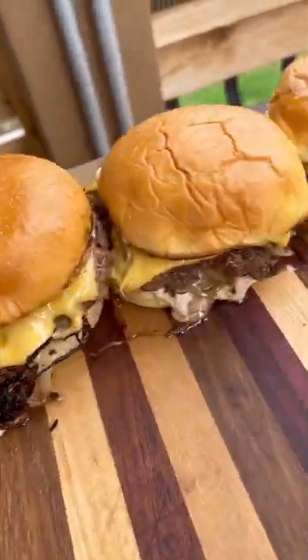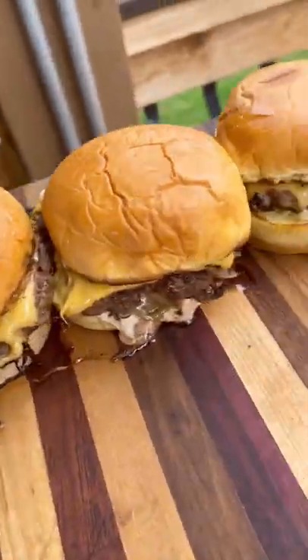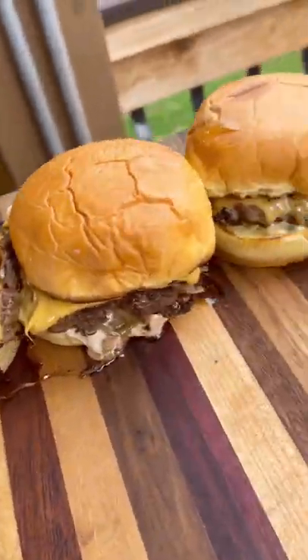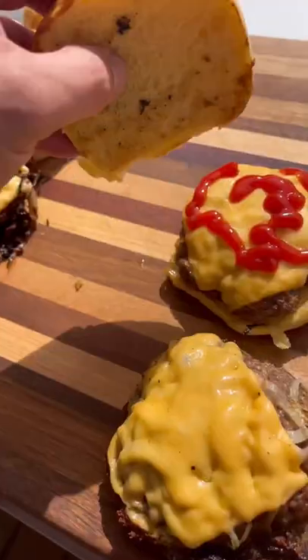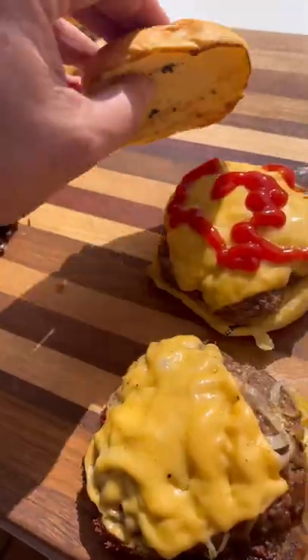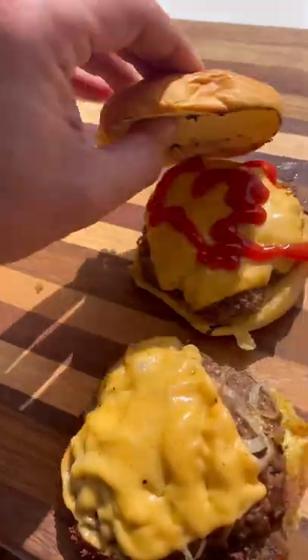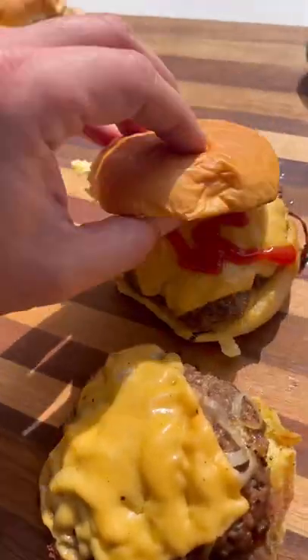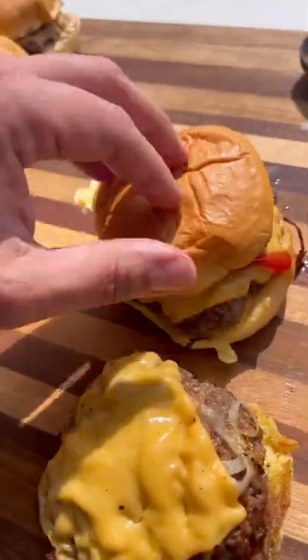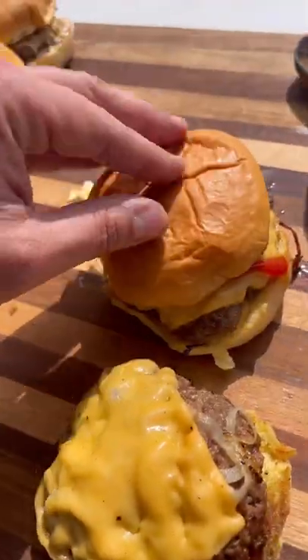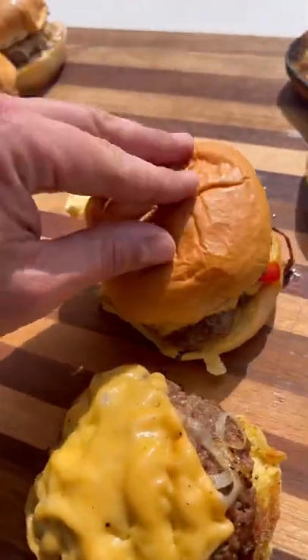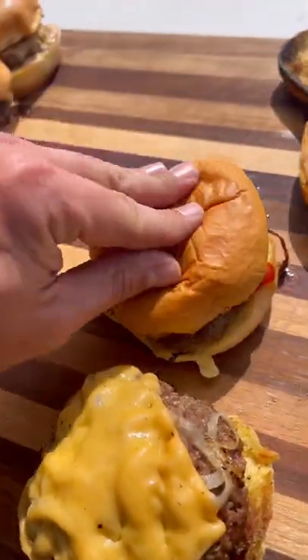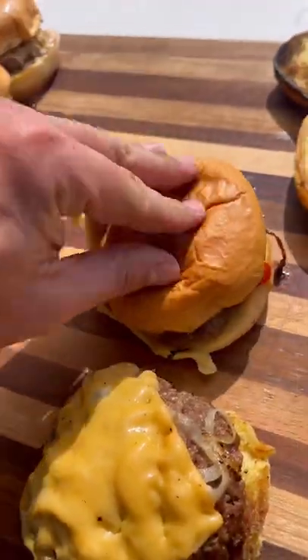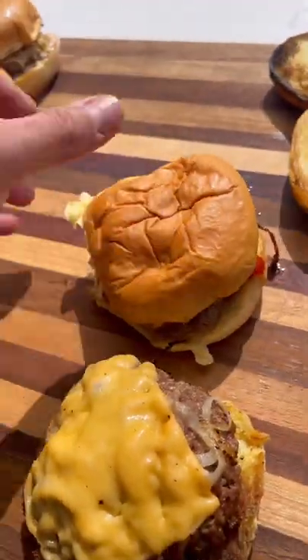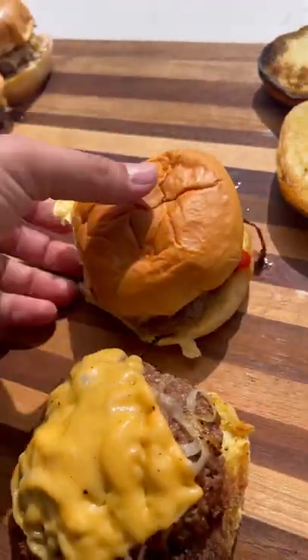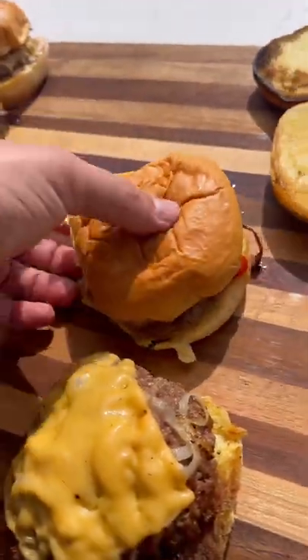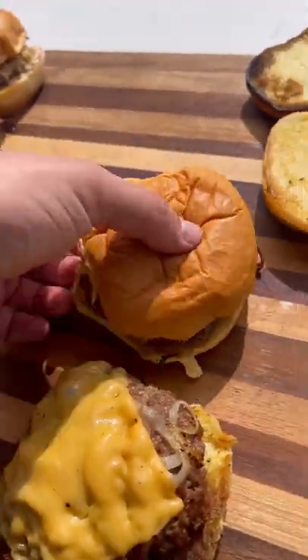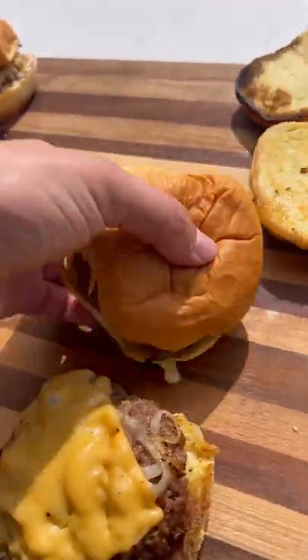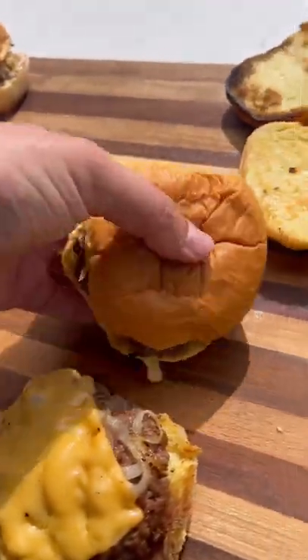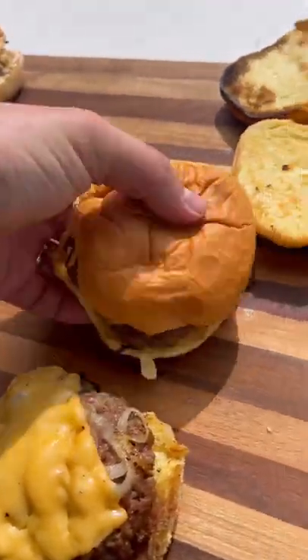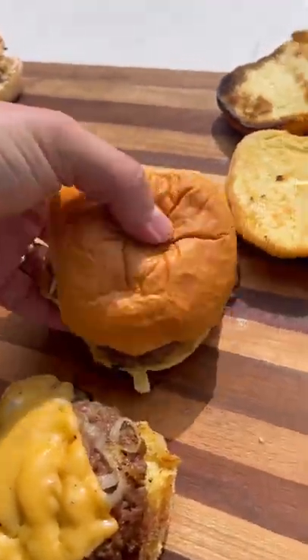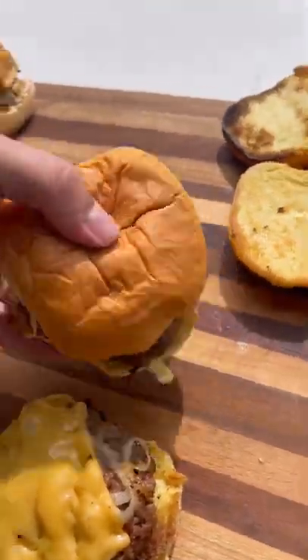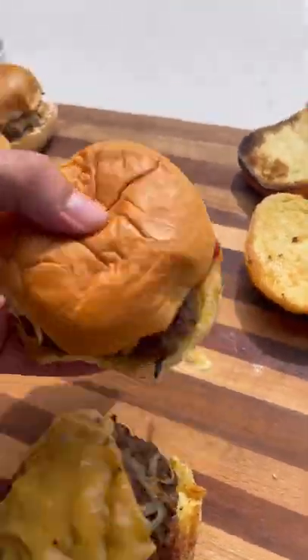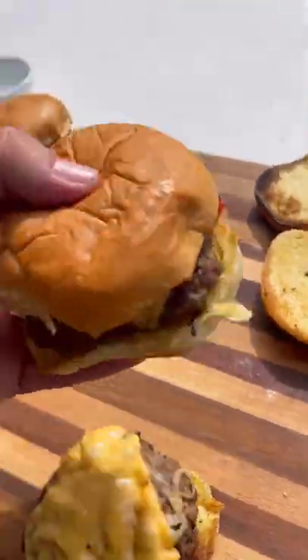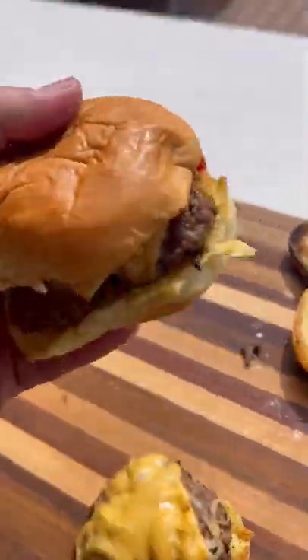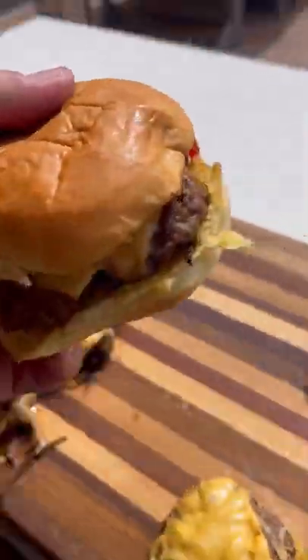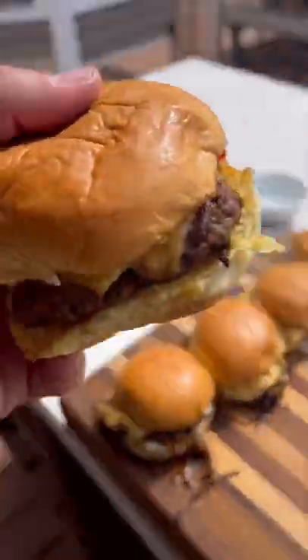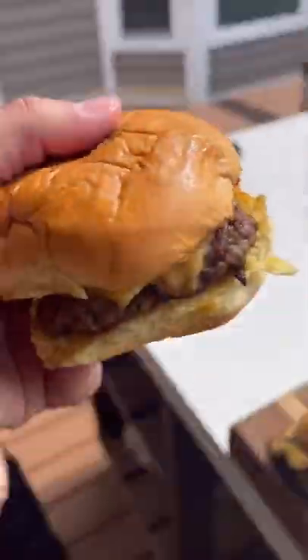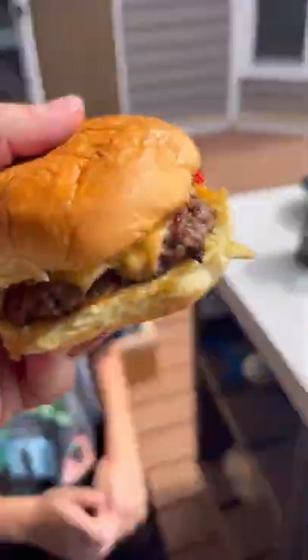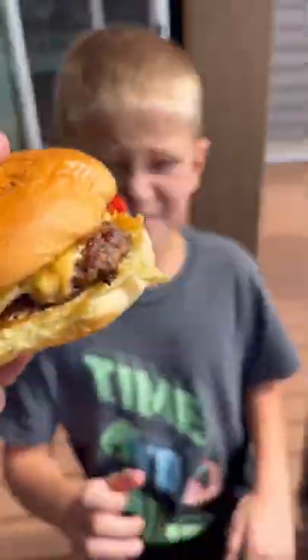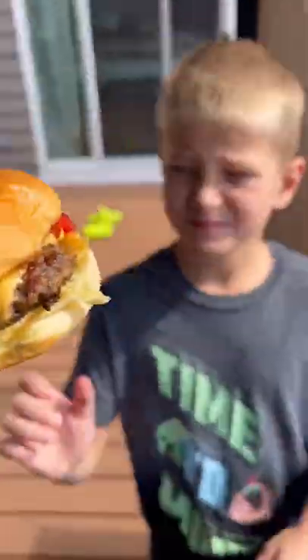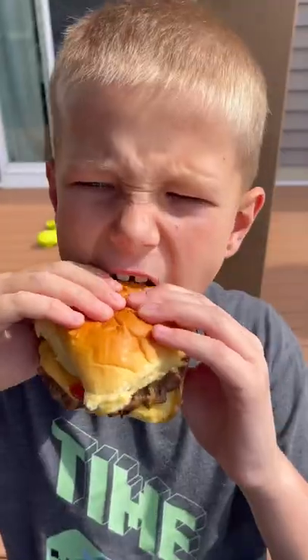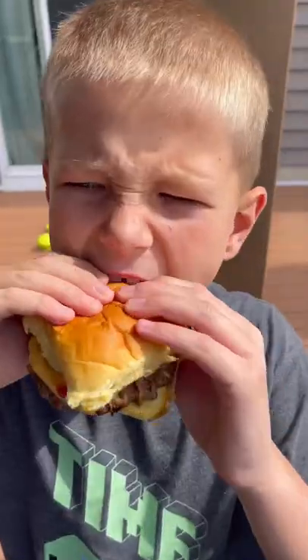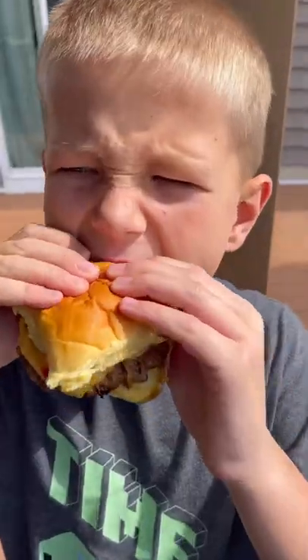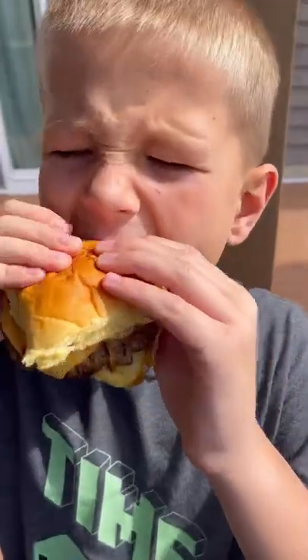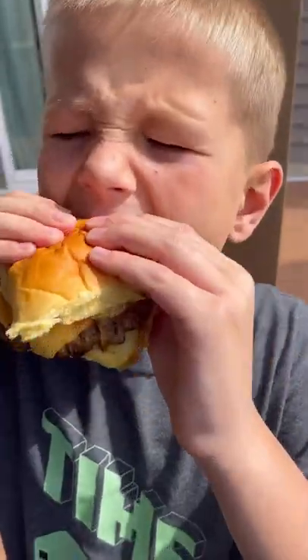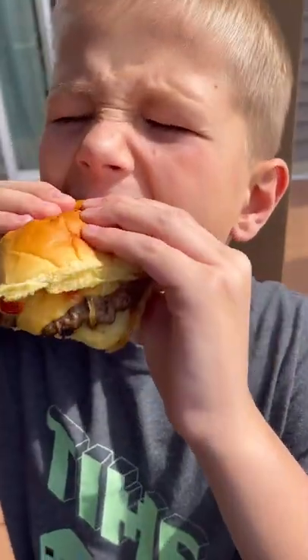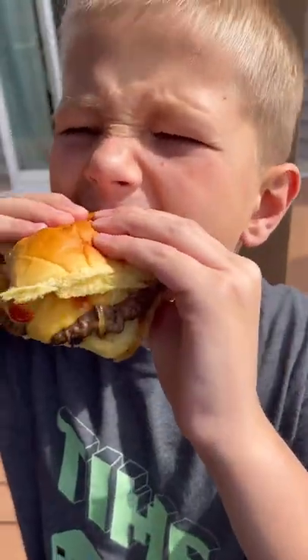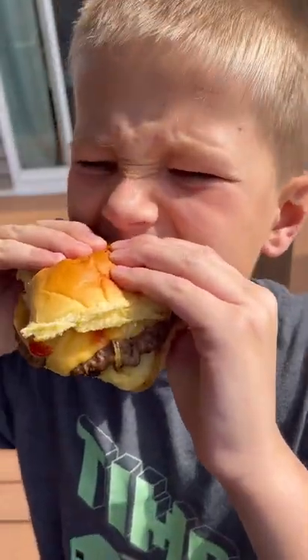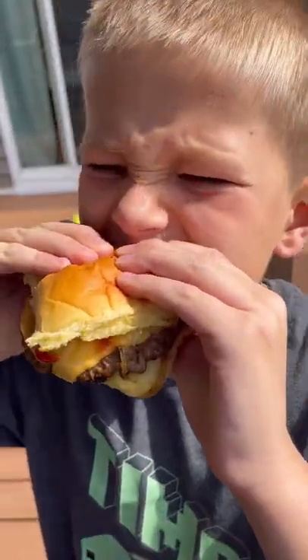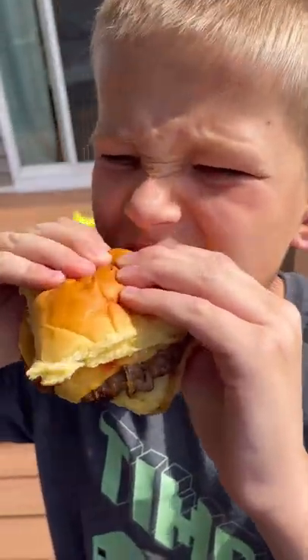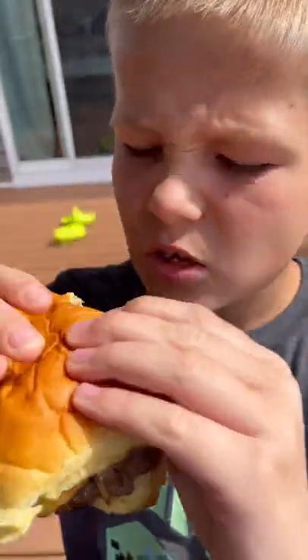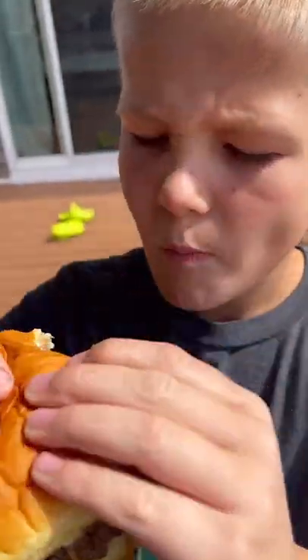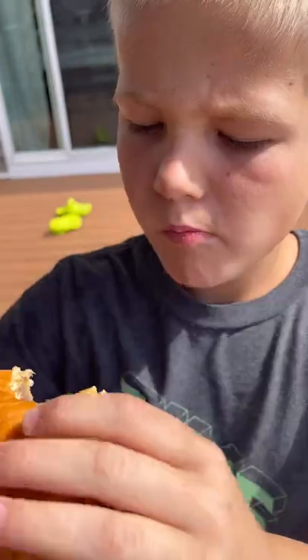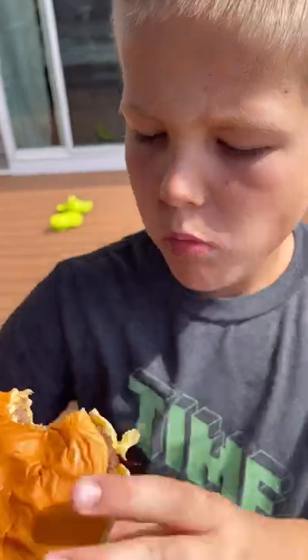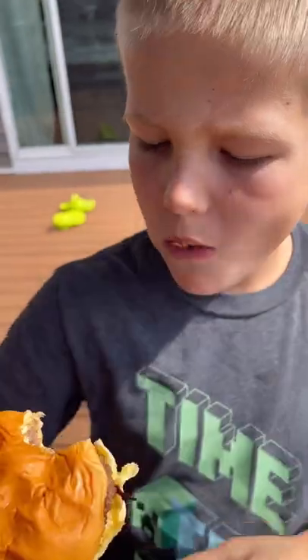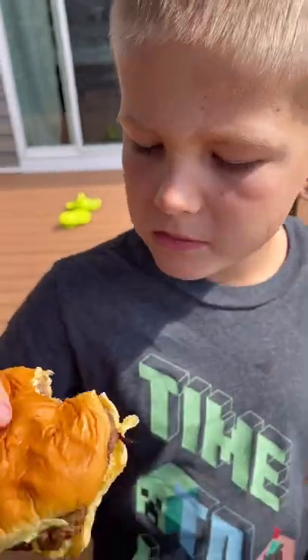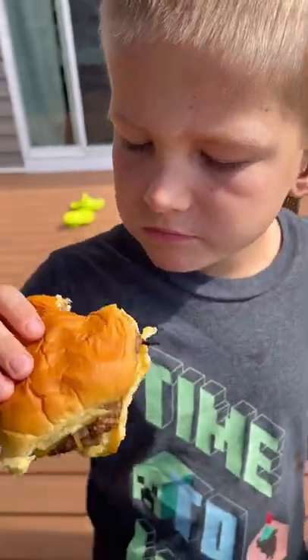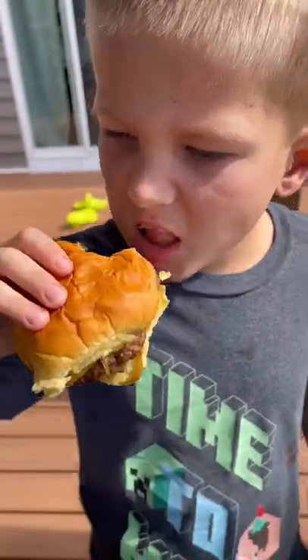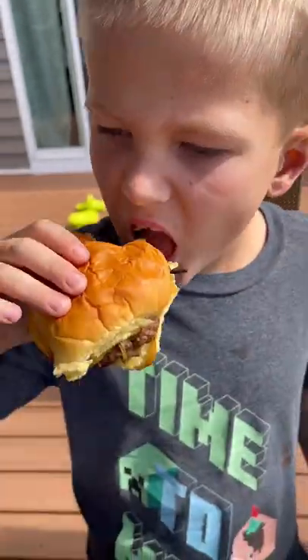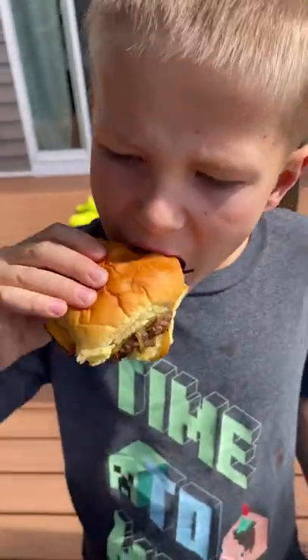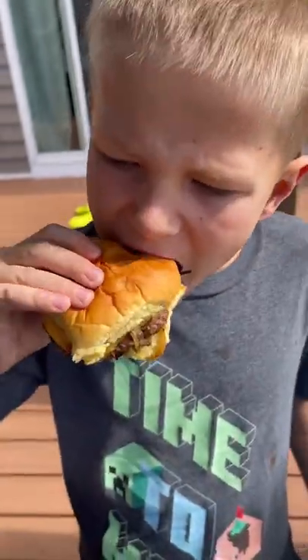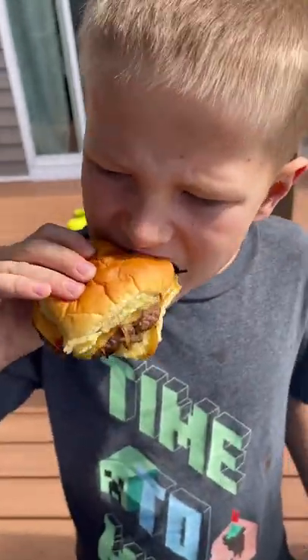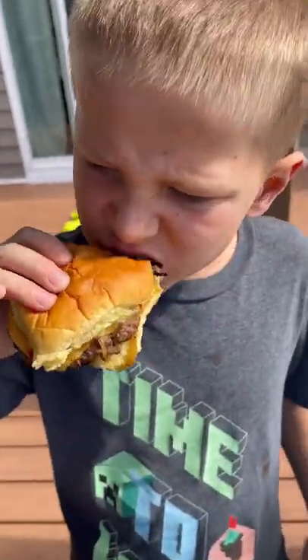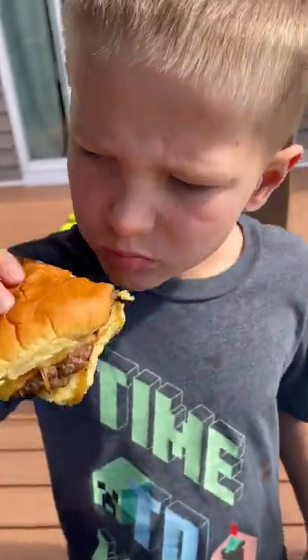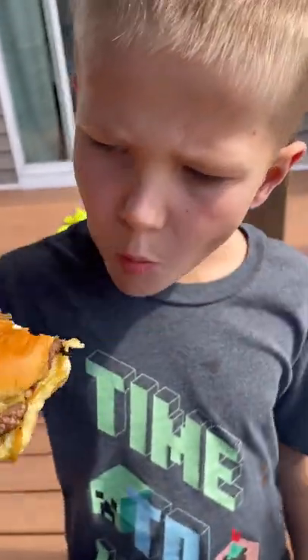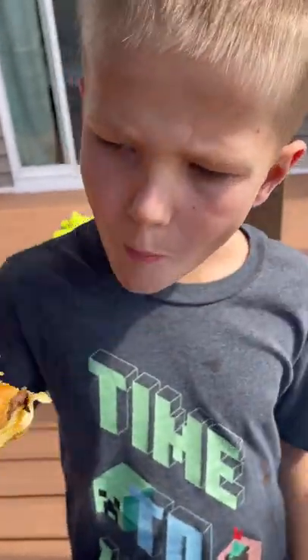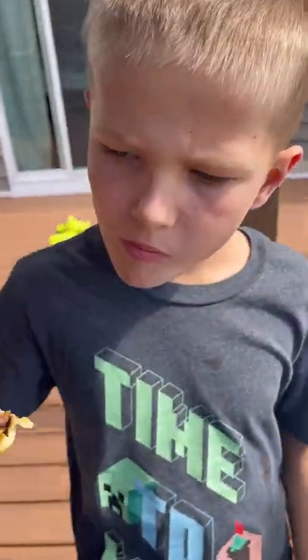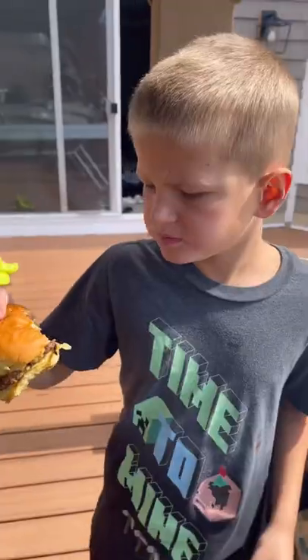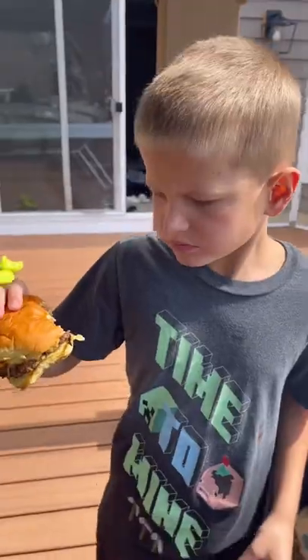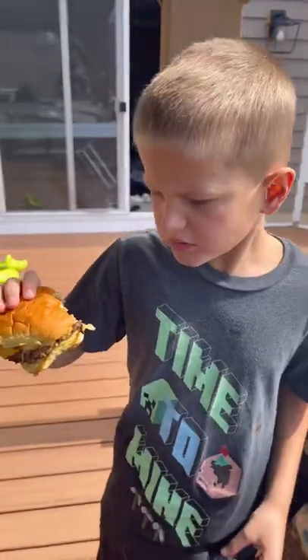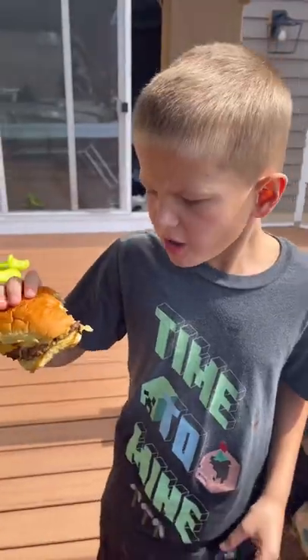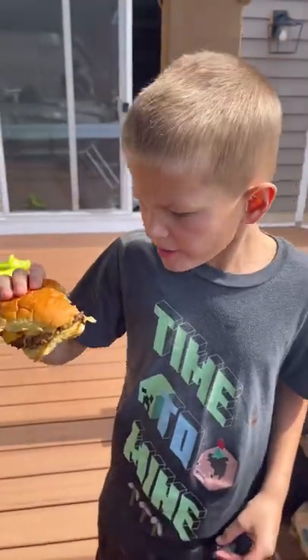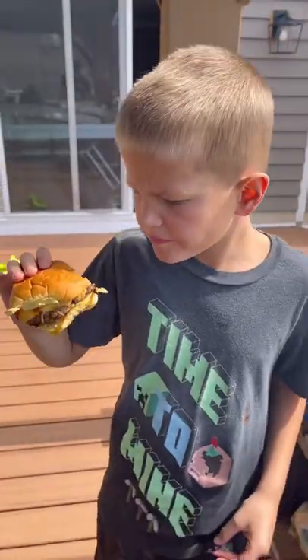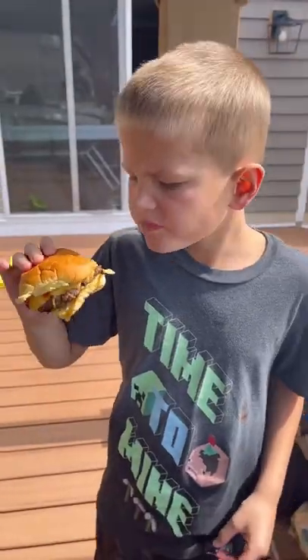I had to make one with just ketchup for my little man. This is my number one critic and it passed the taste test — he absolutely loved it.